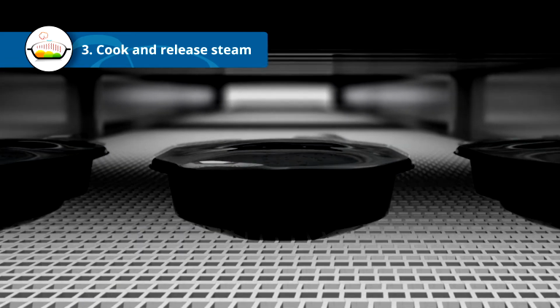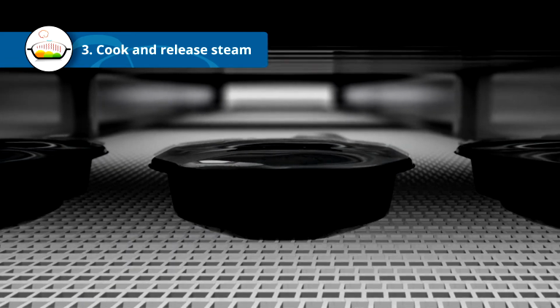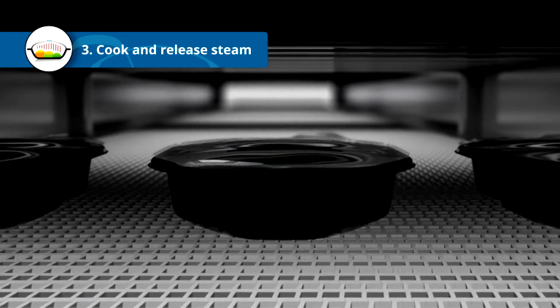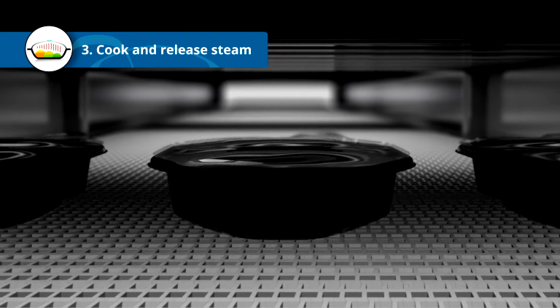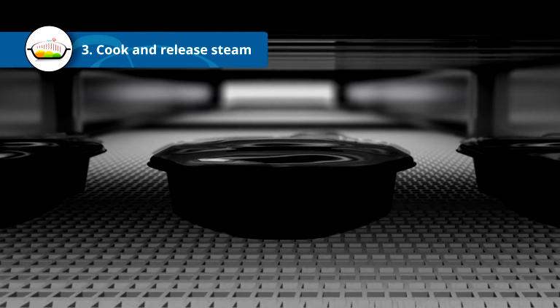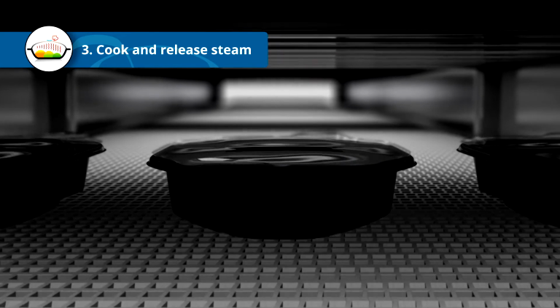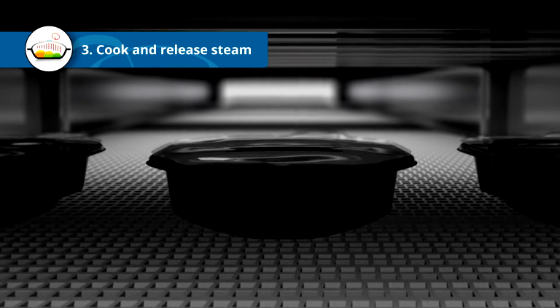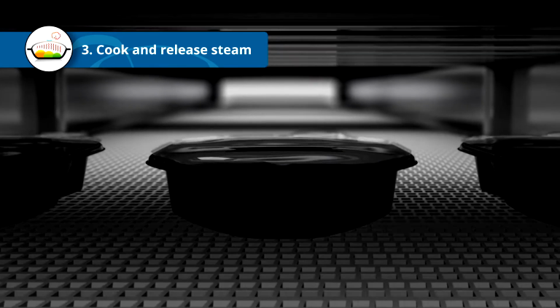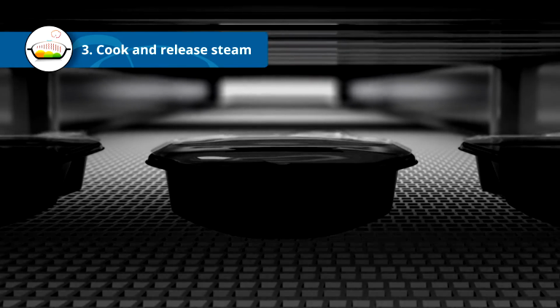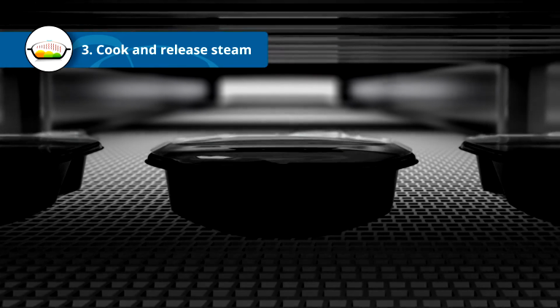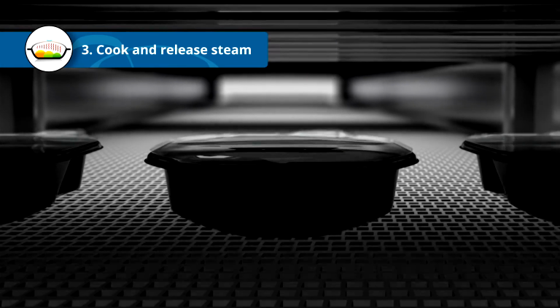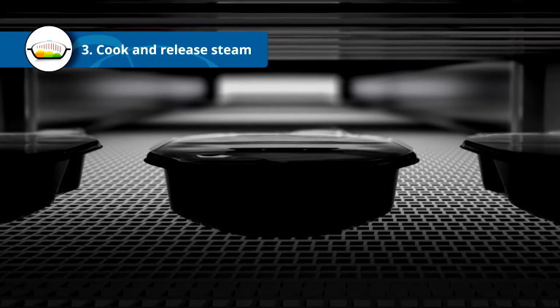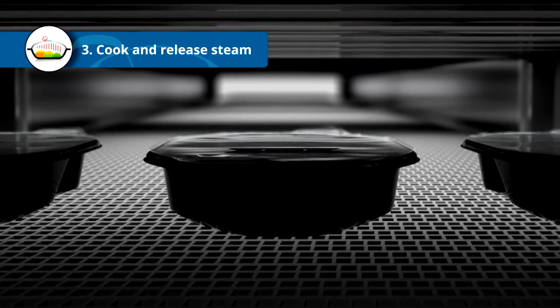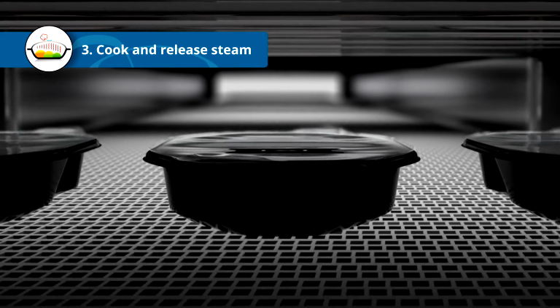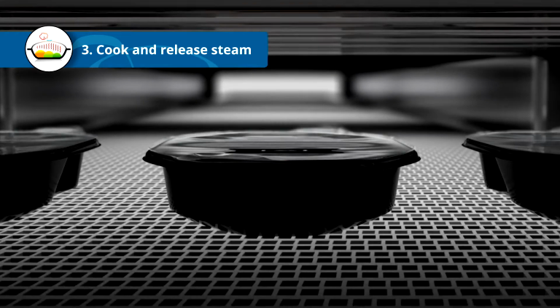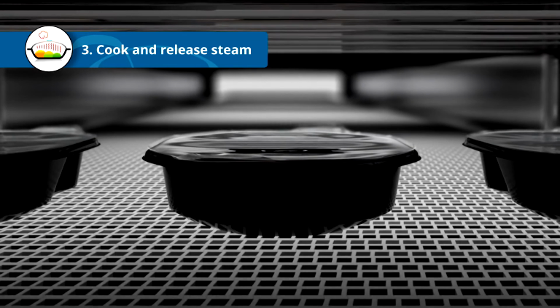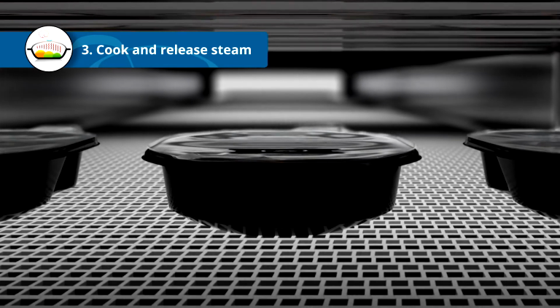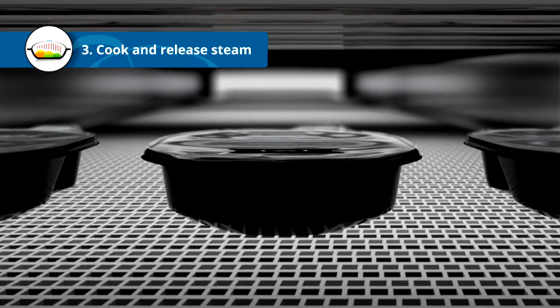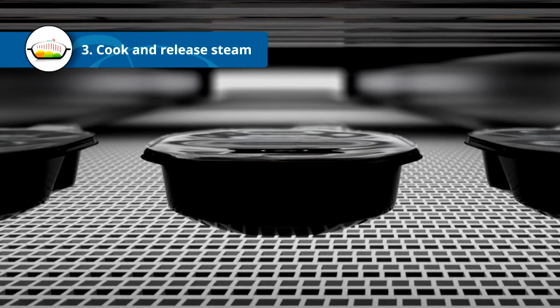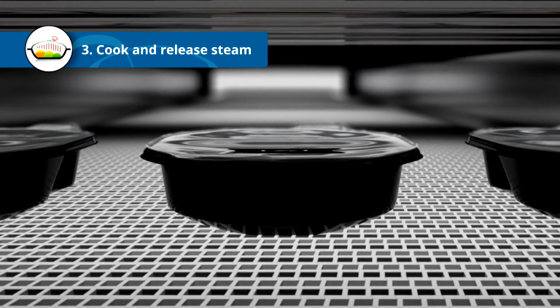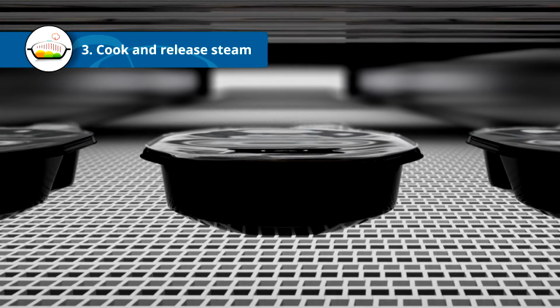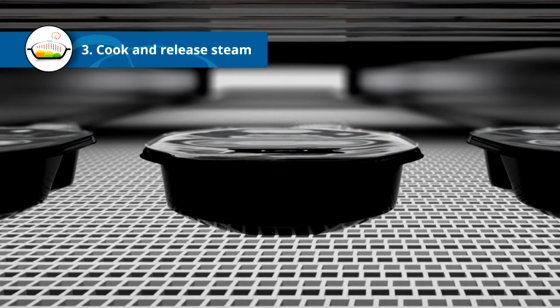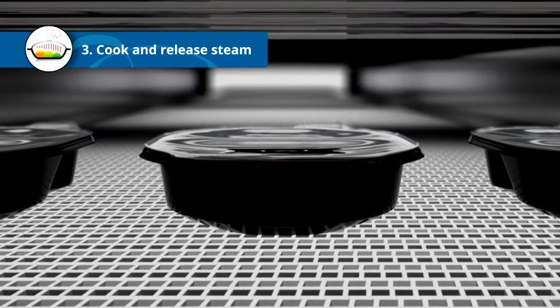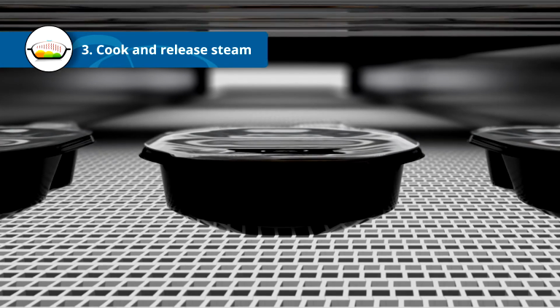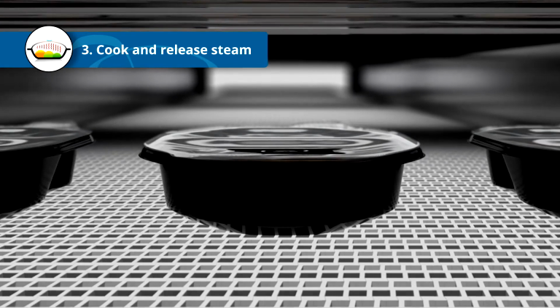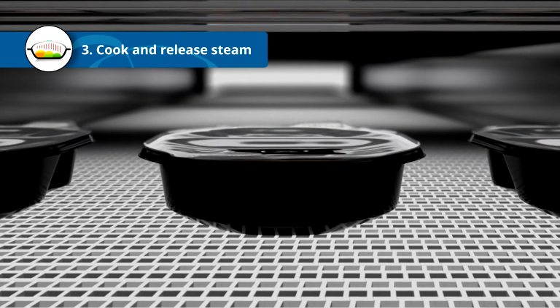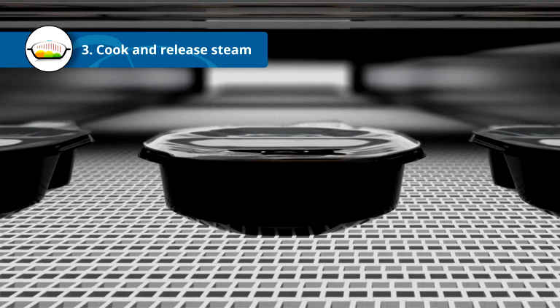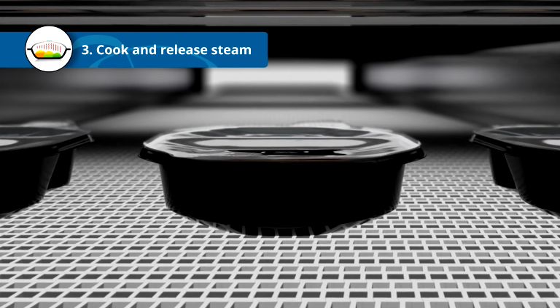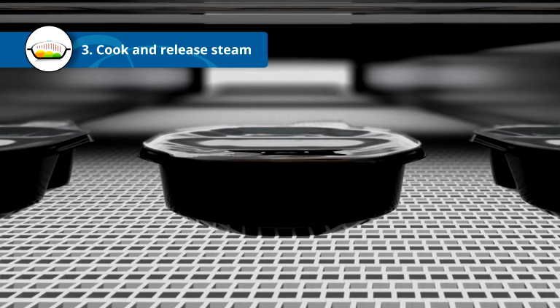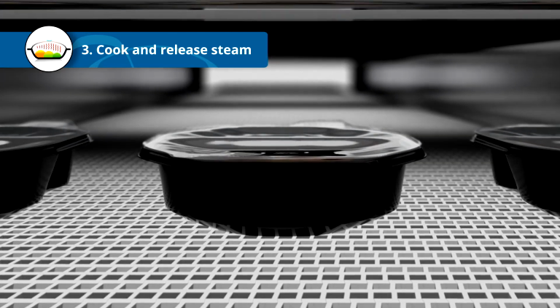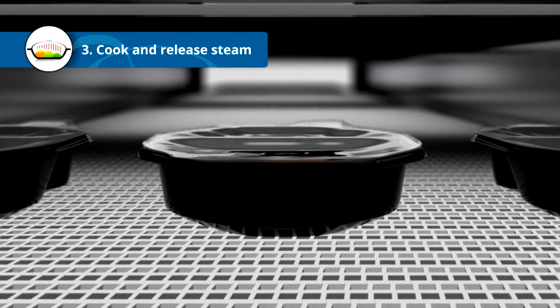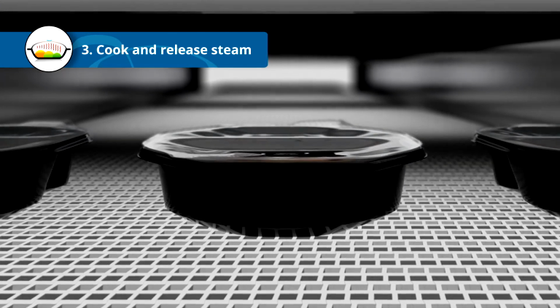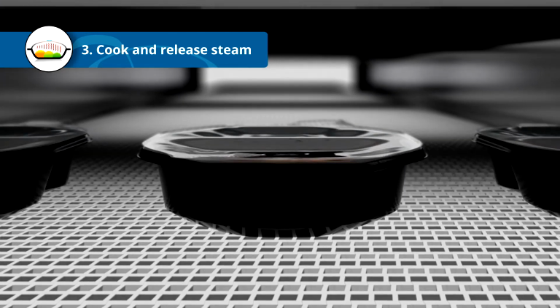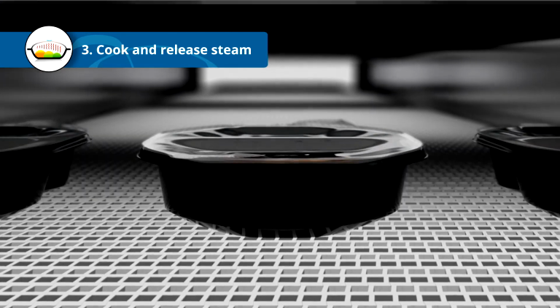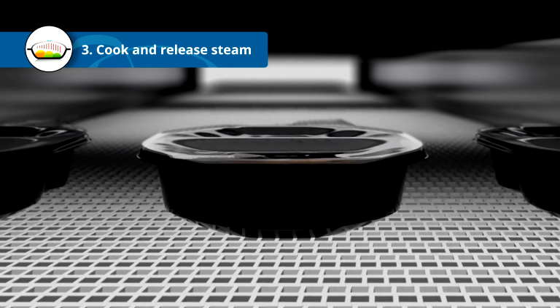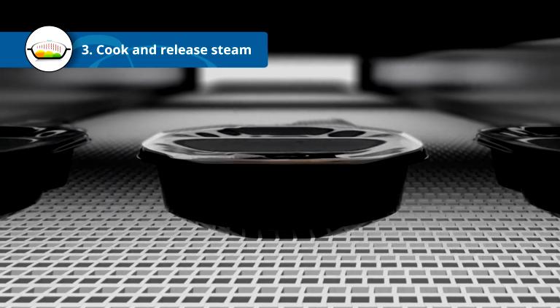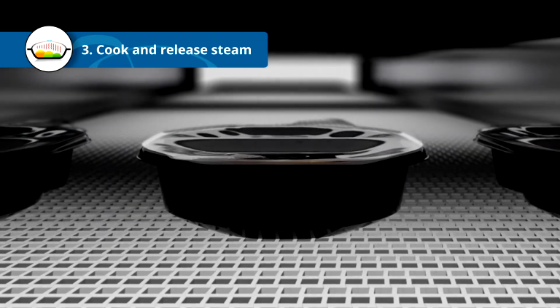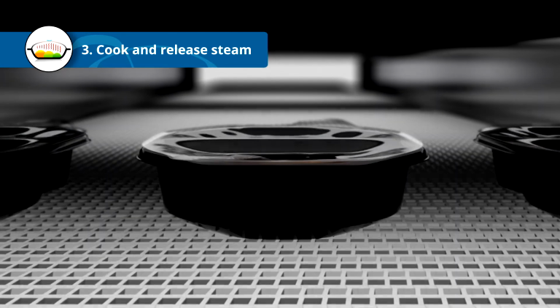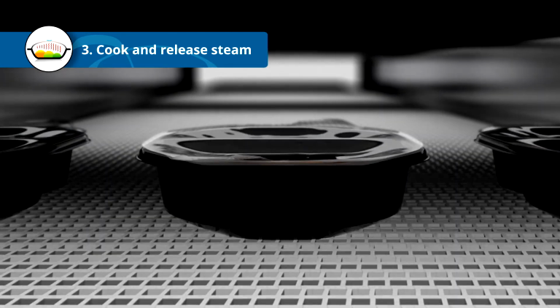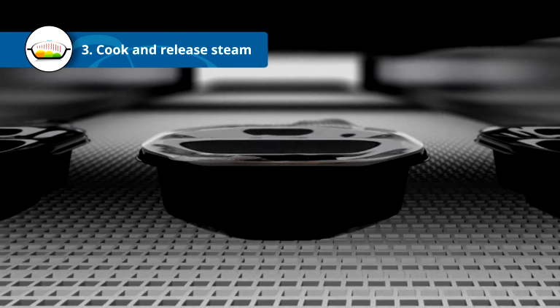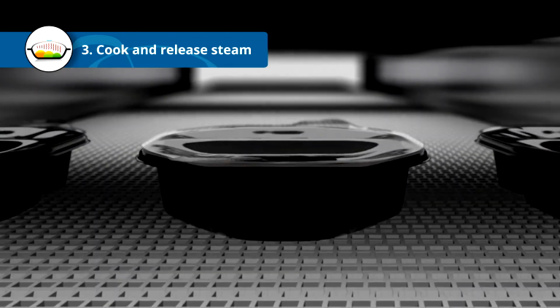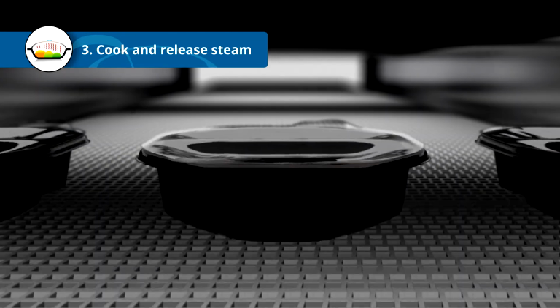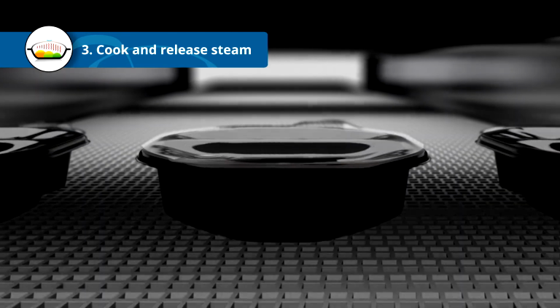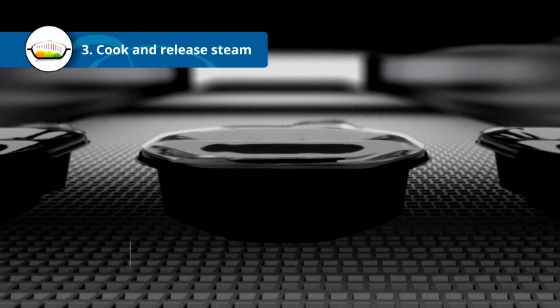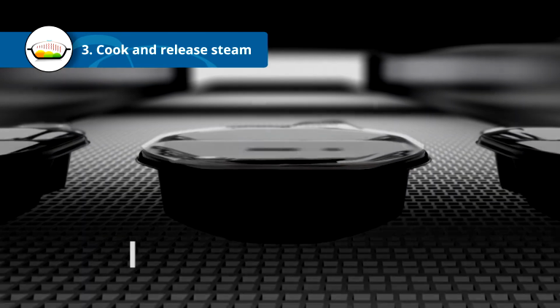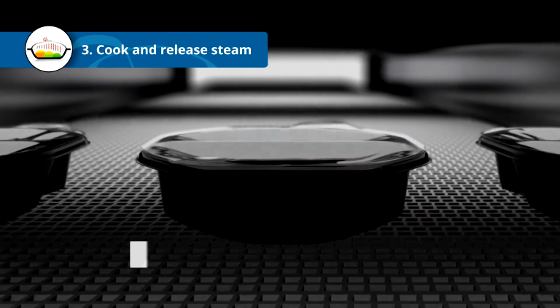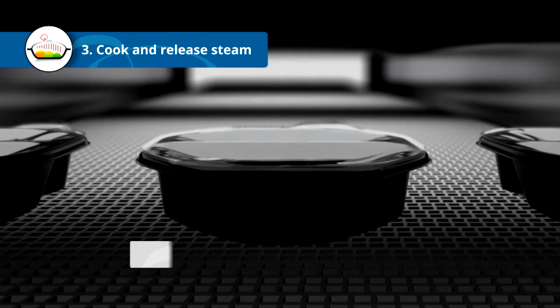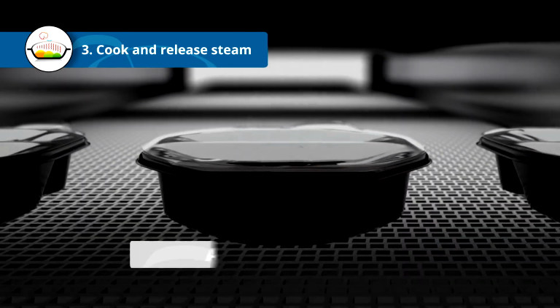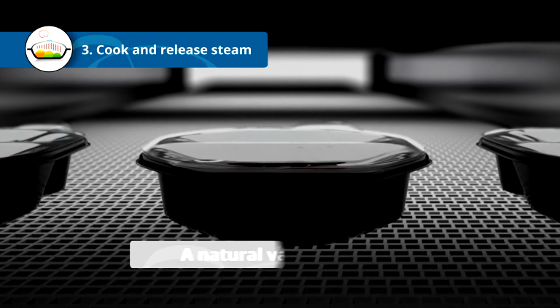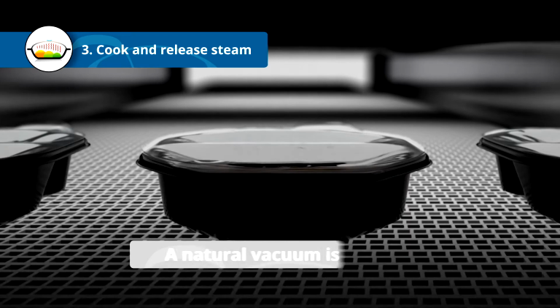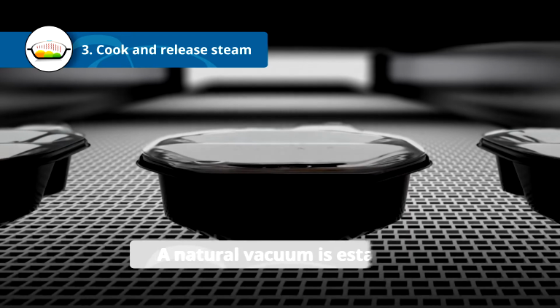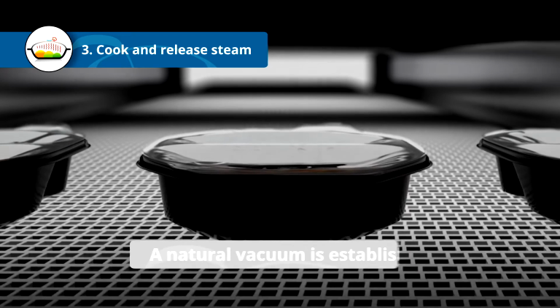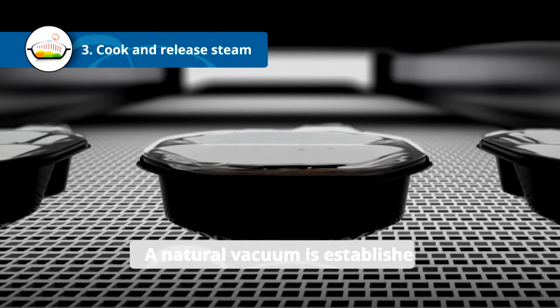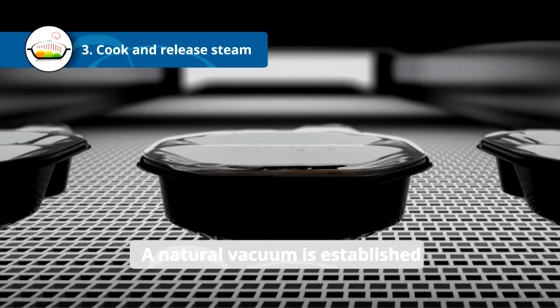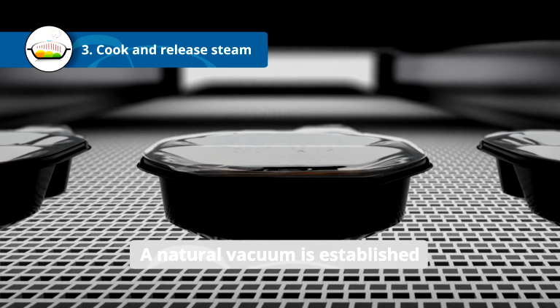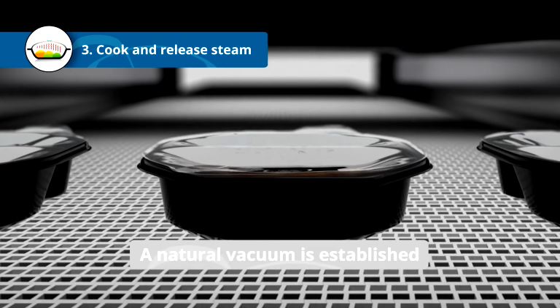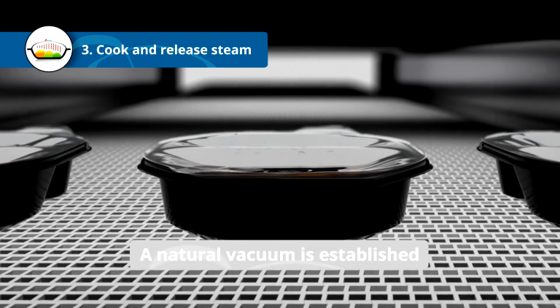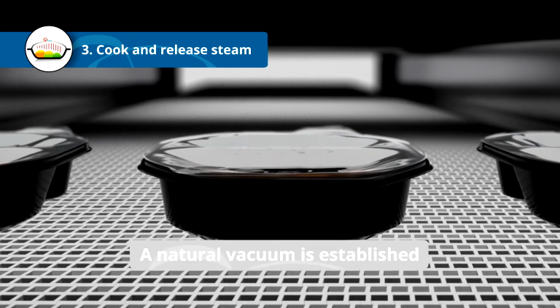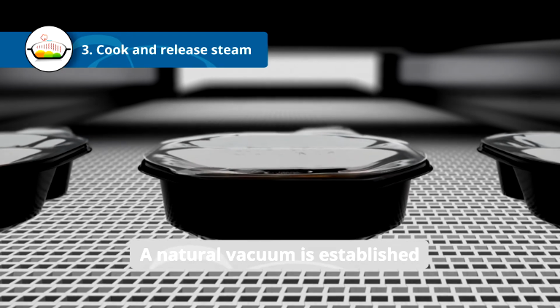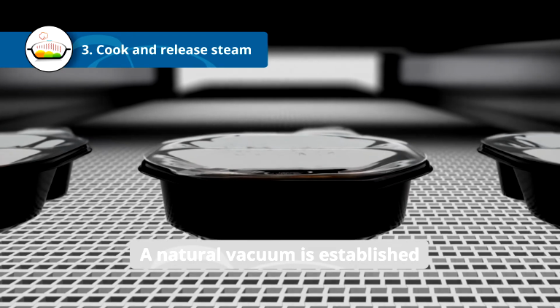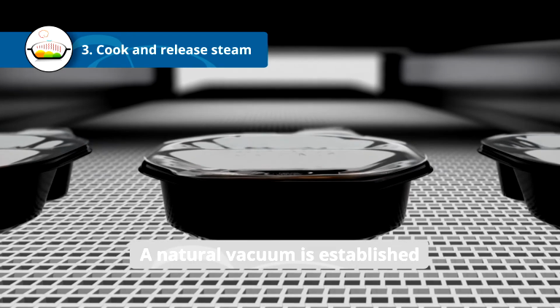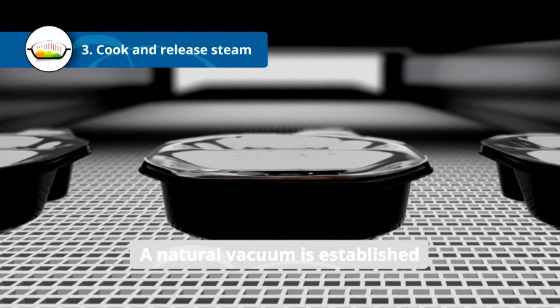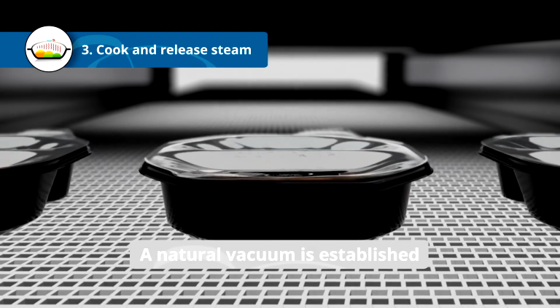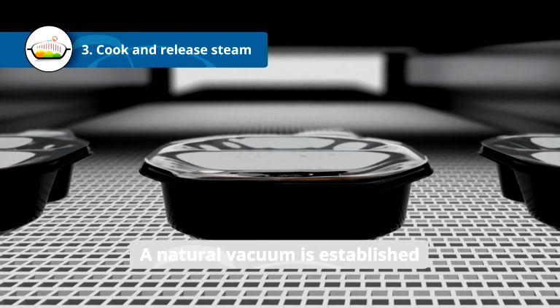The remaining steam condenses, creating under pressure in the package. A natural vacuum is established.